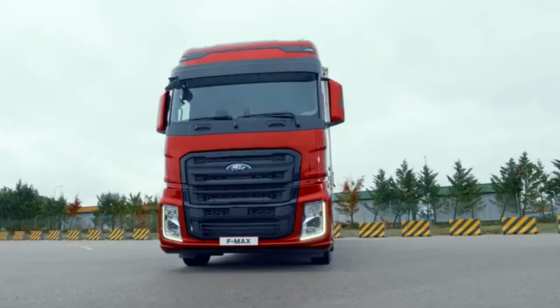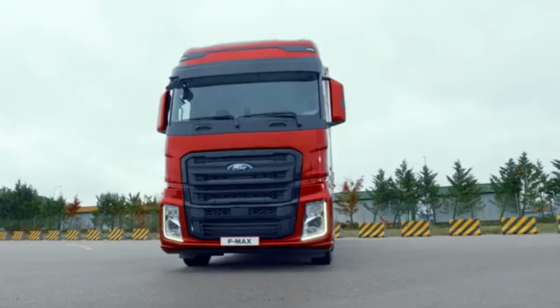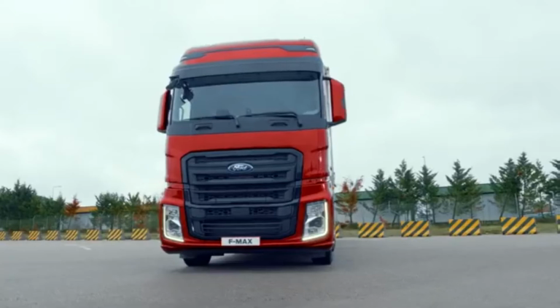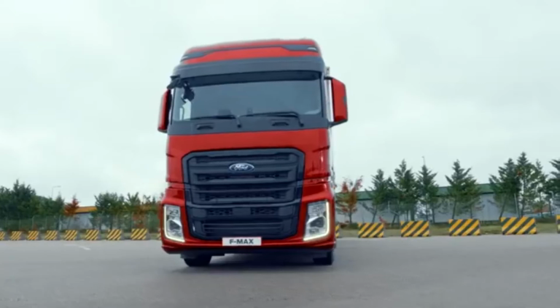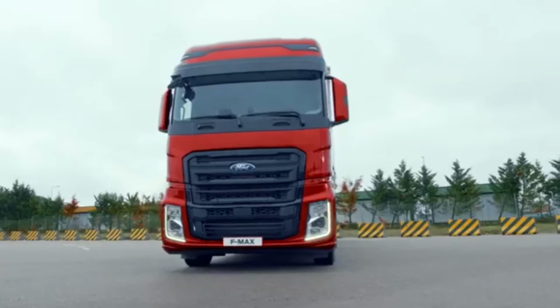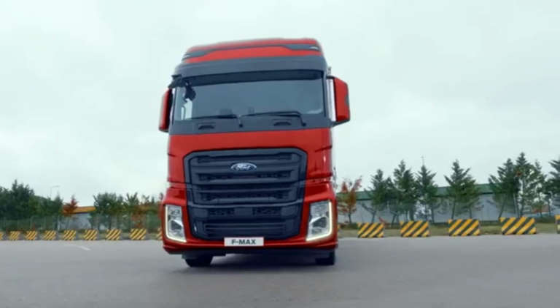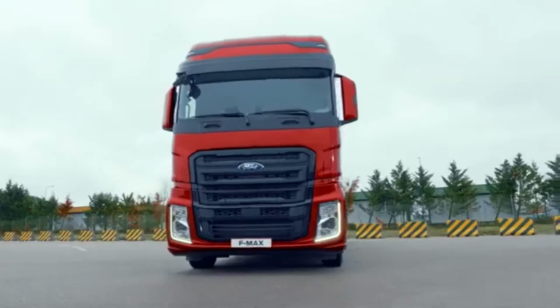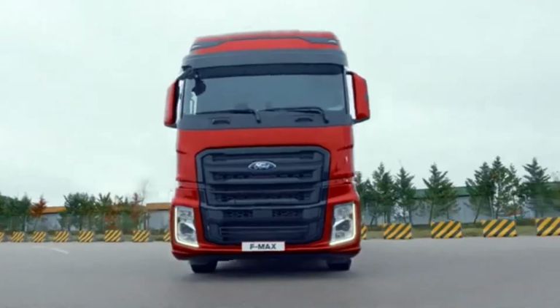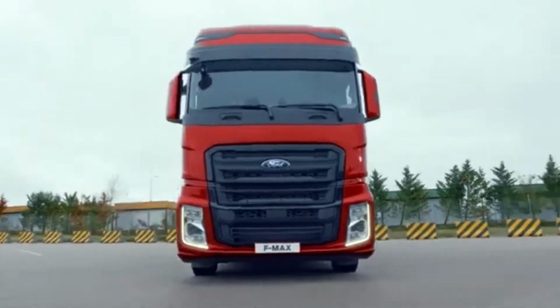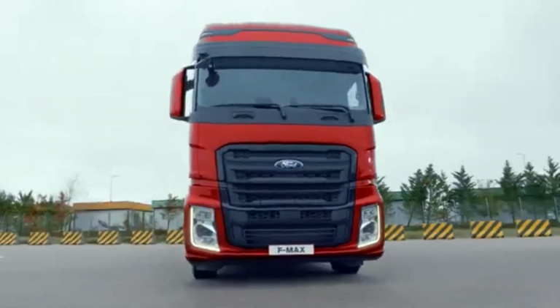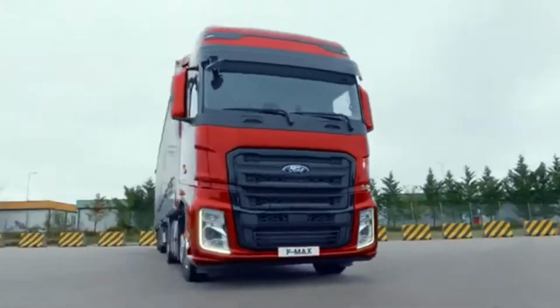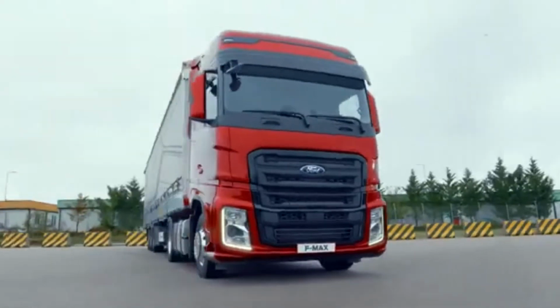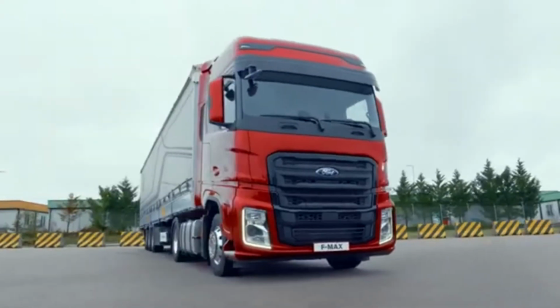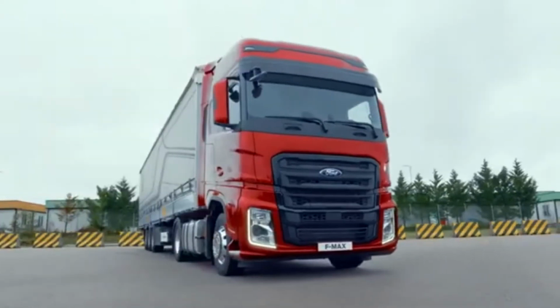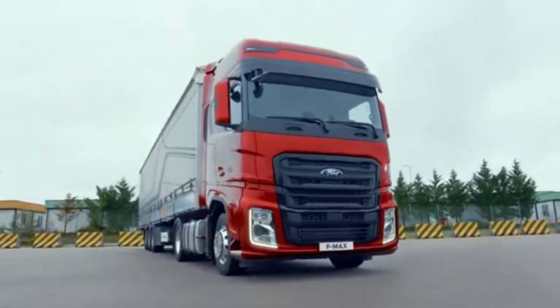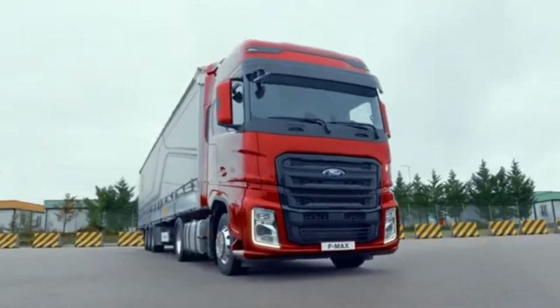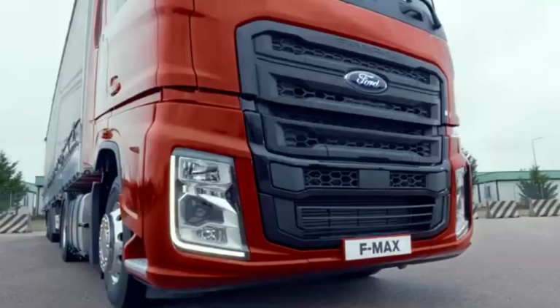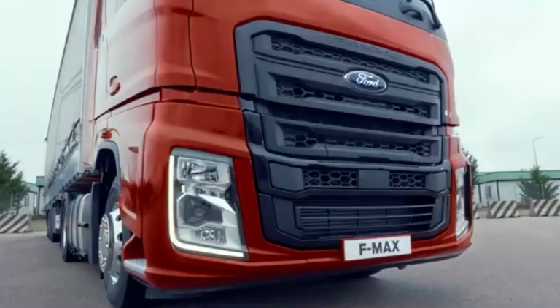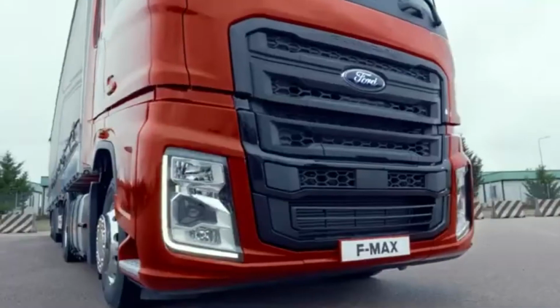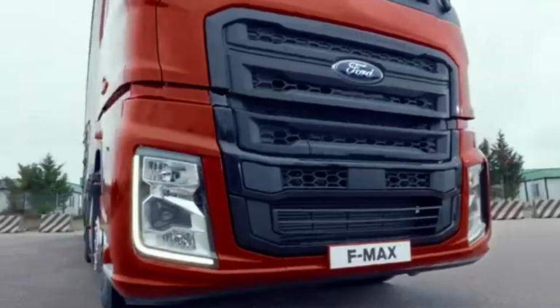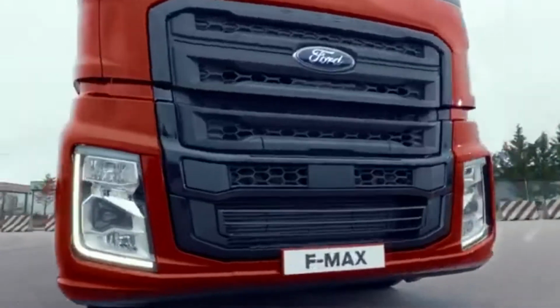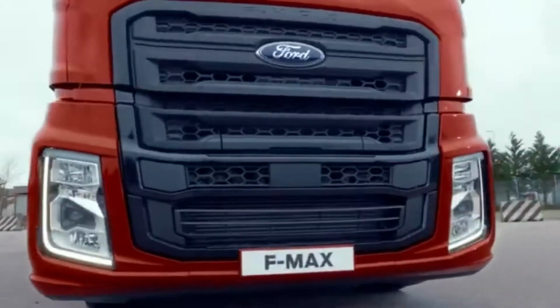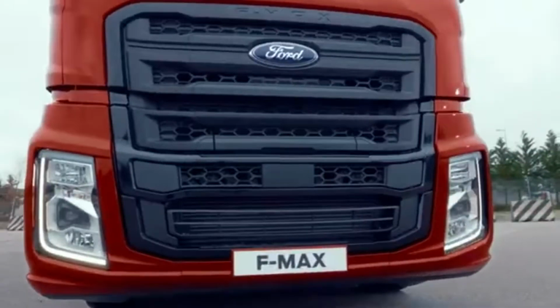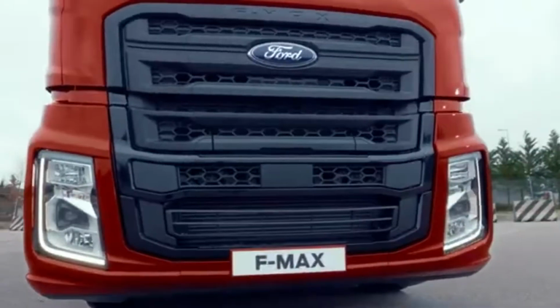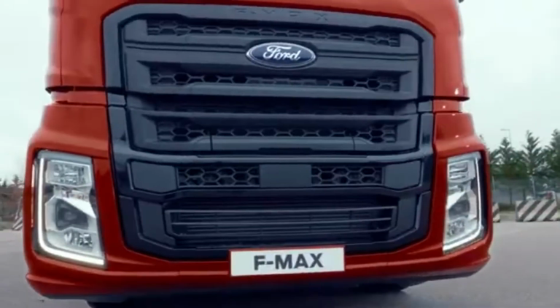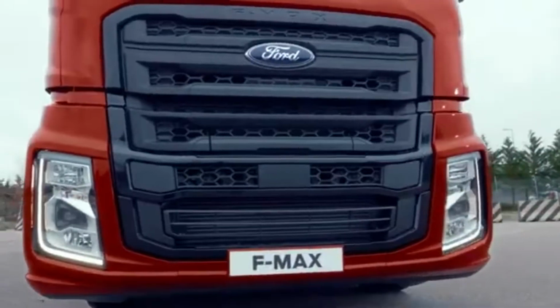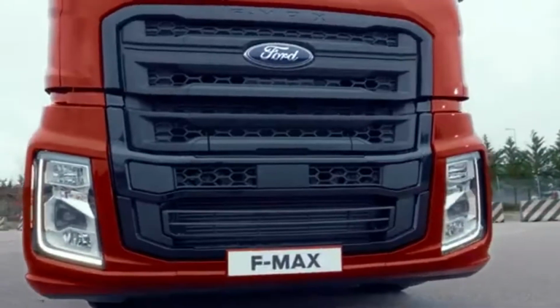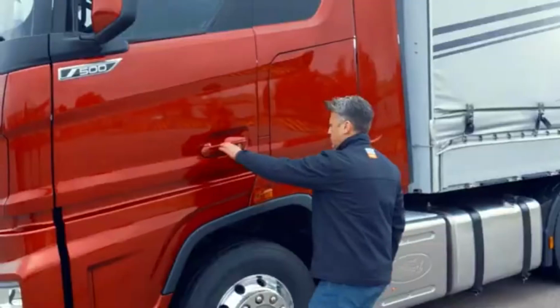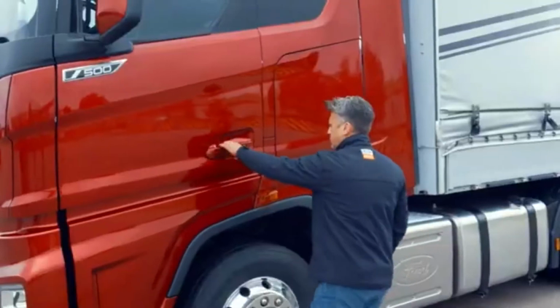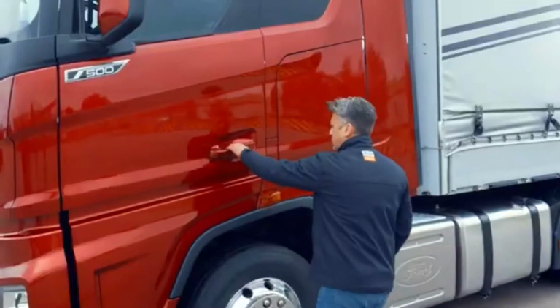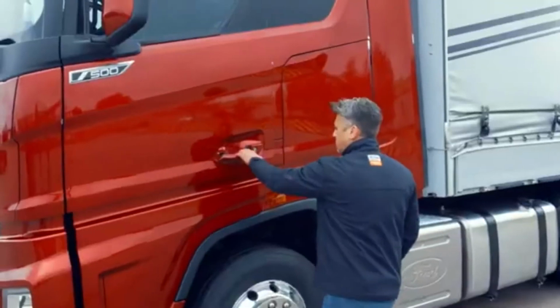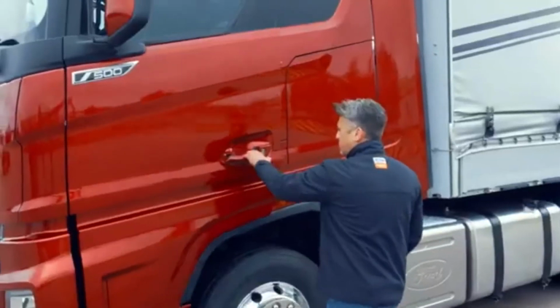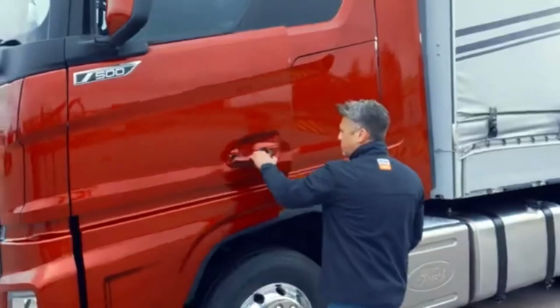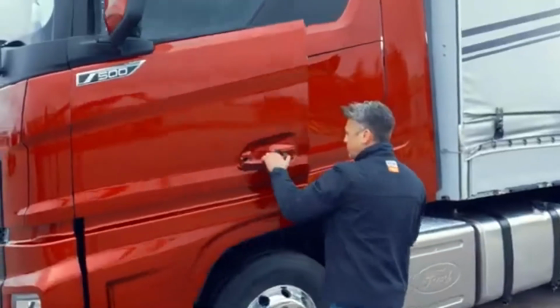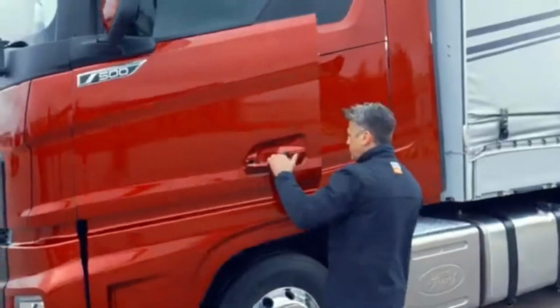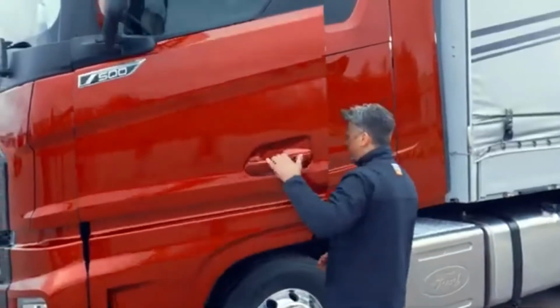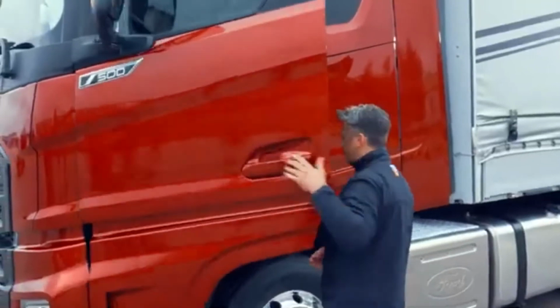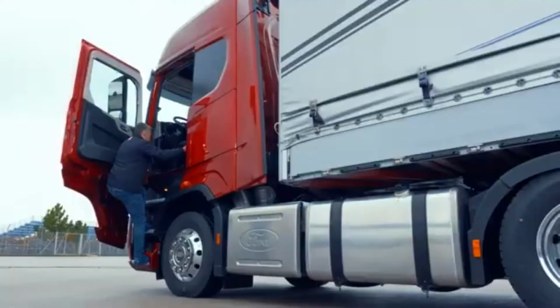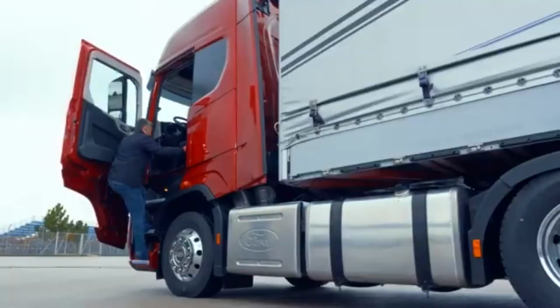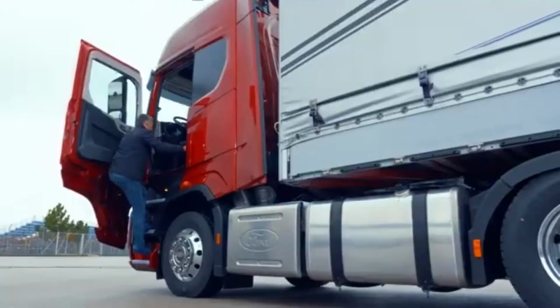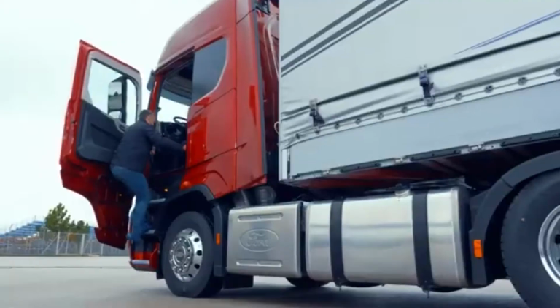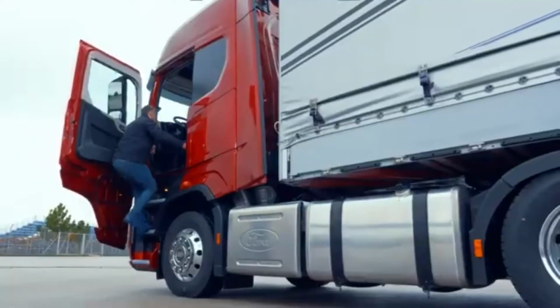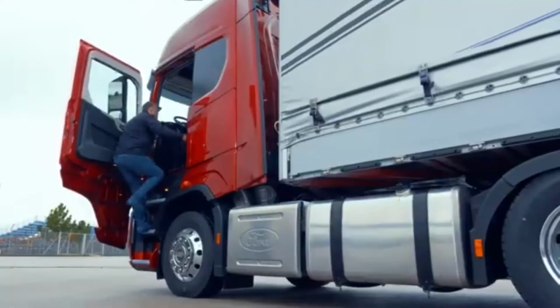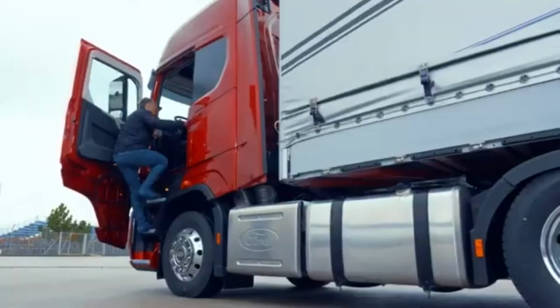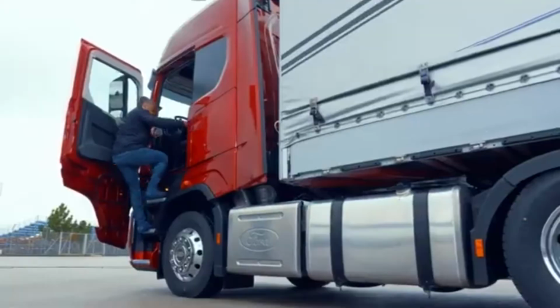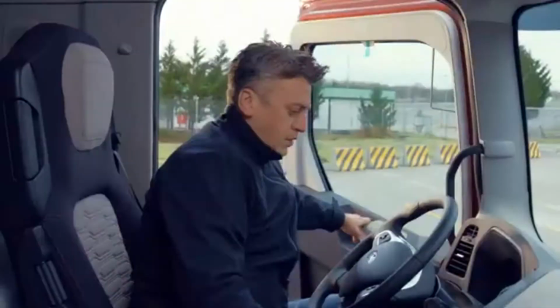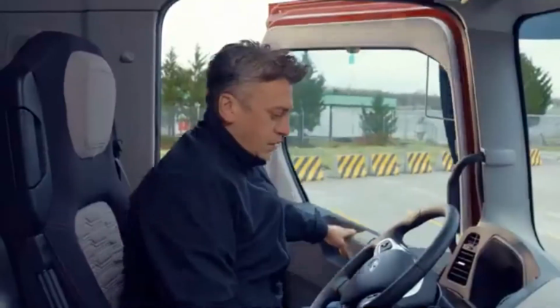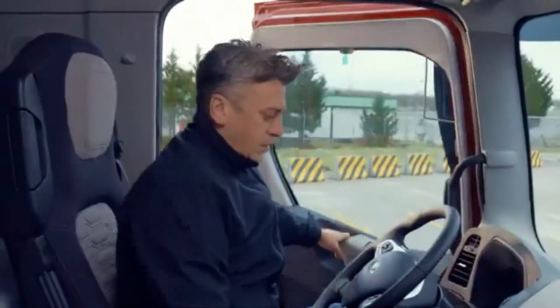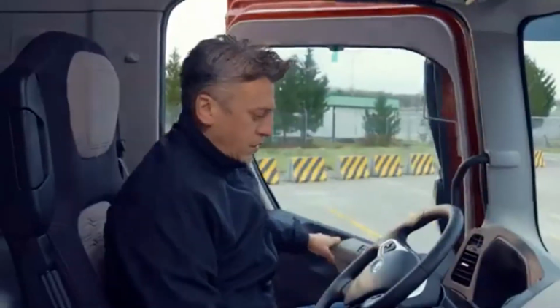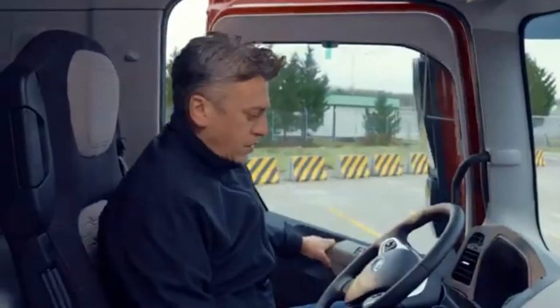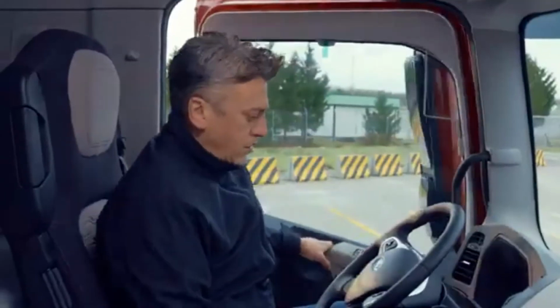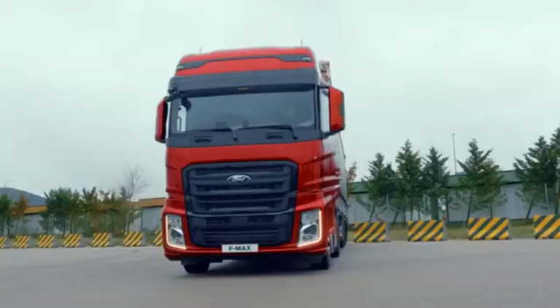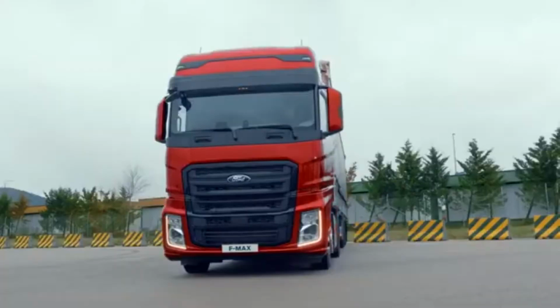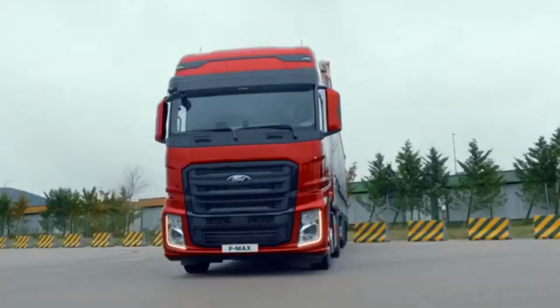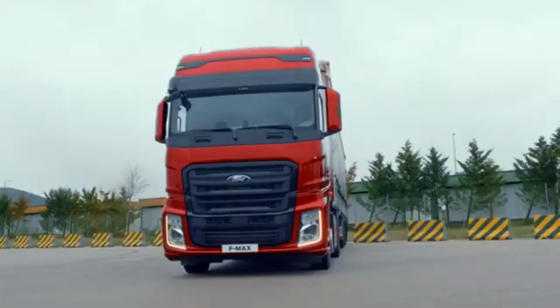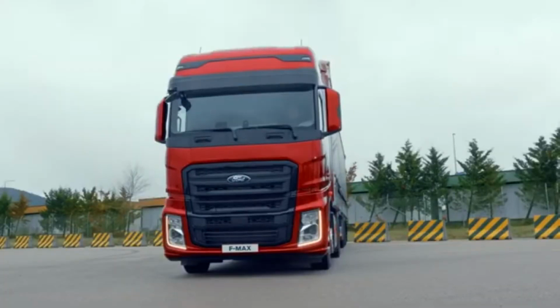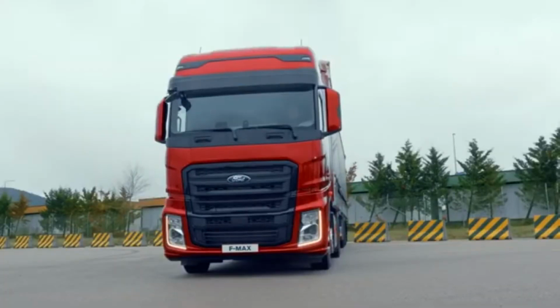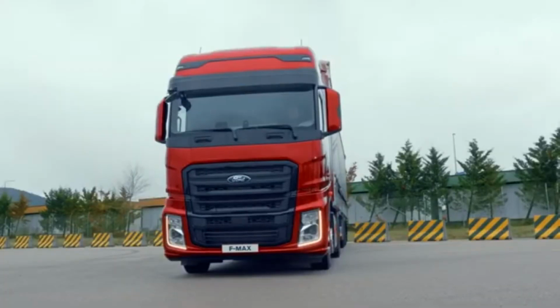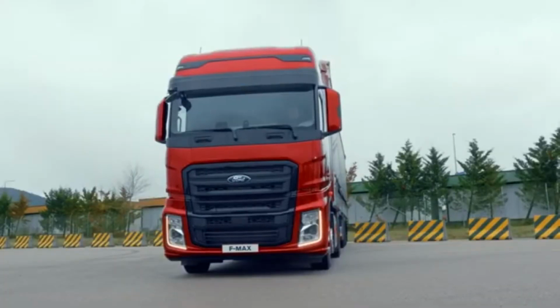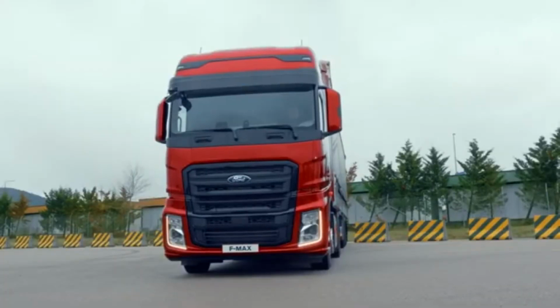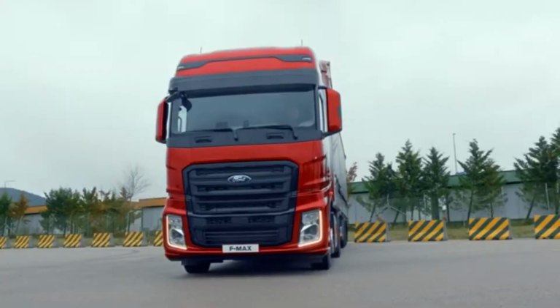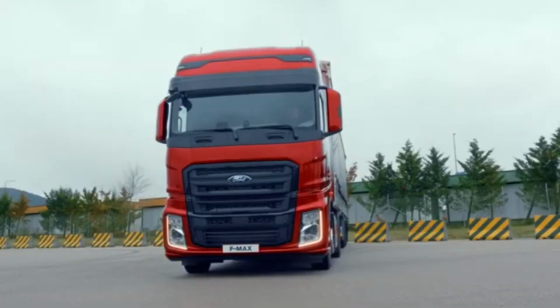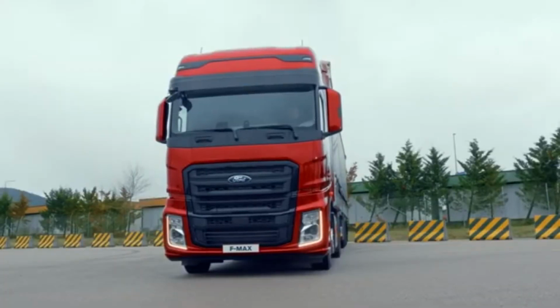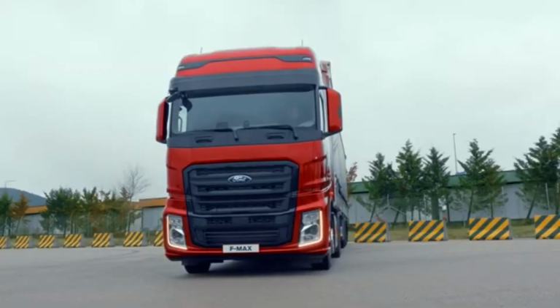On long hauls, fuel efficiency matters just as much as comfort. That's why you can count on Ford trucks all the way.